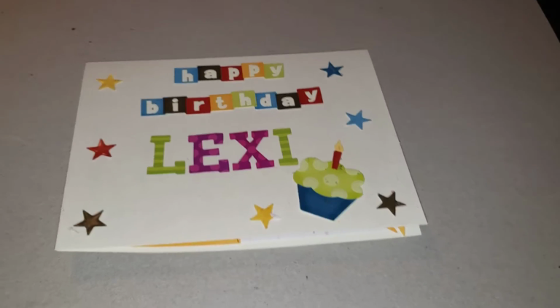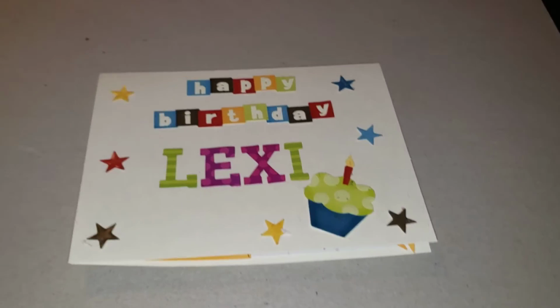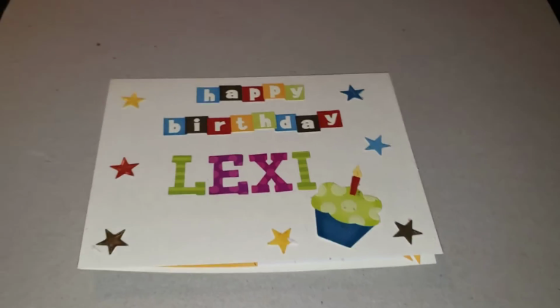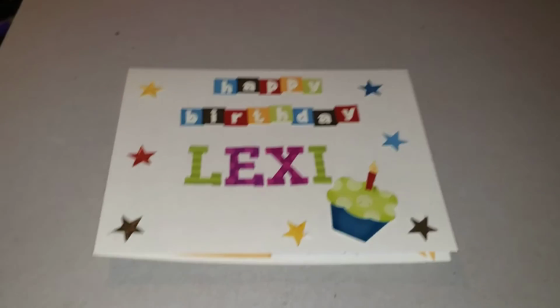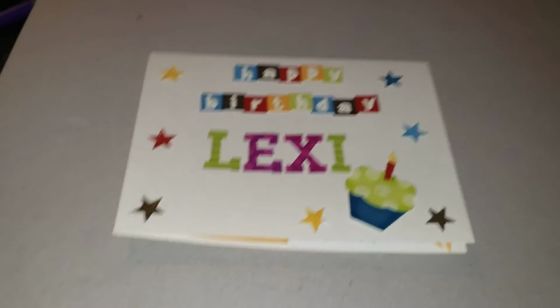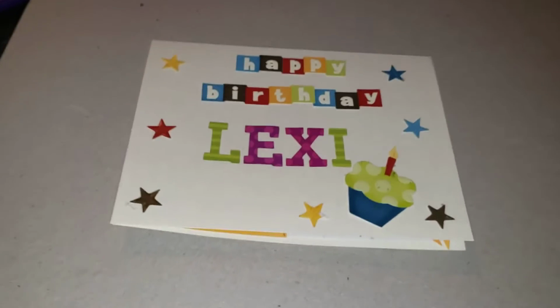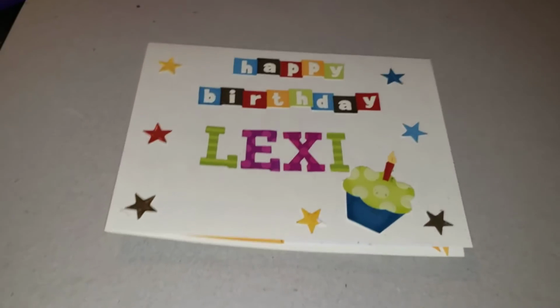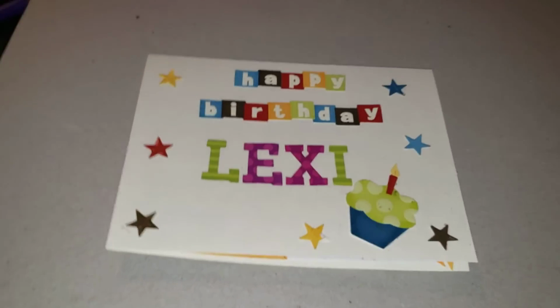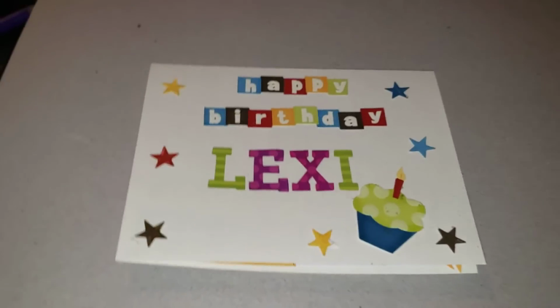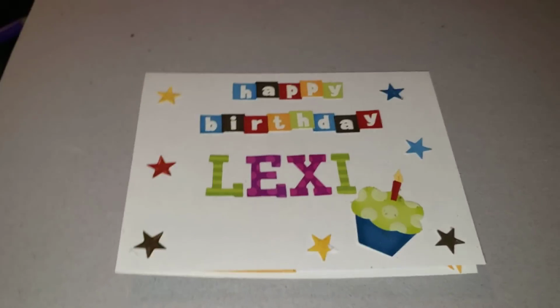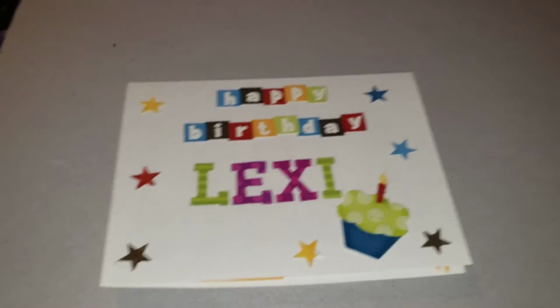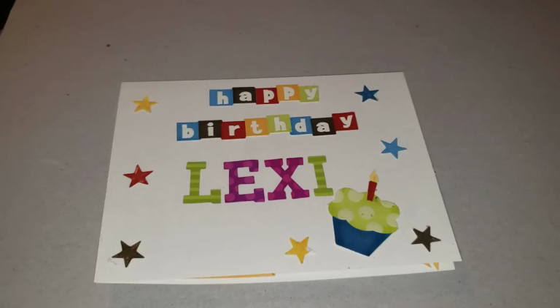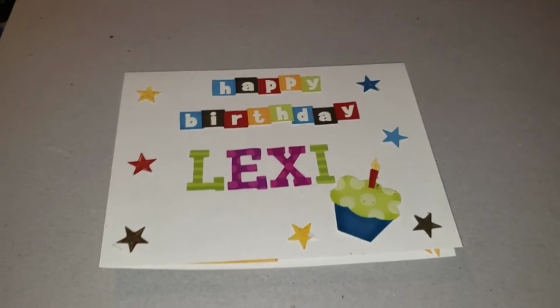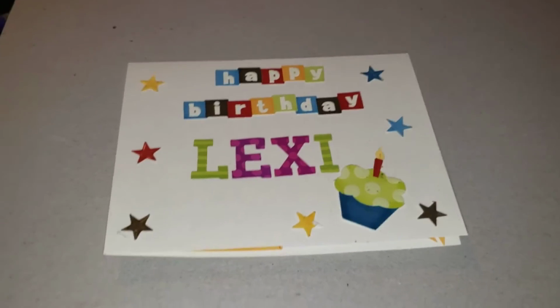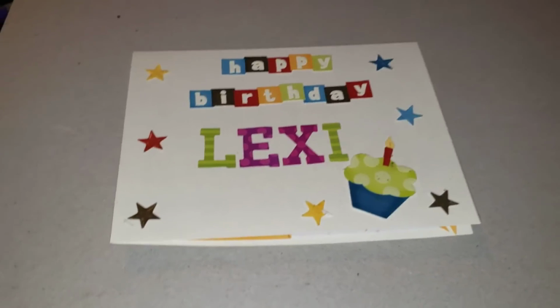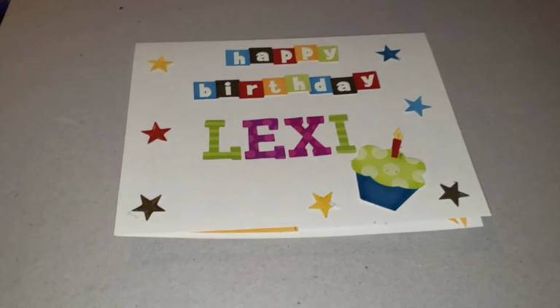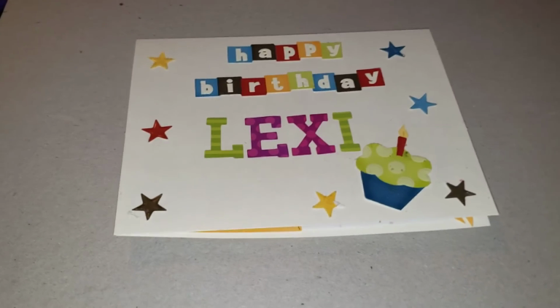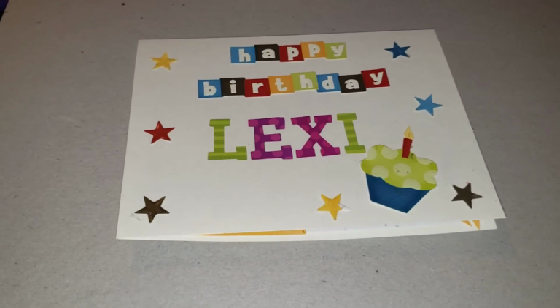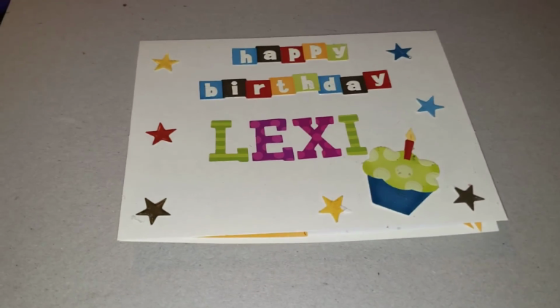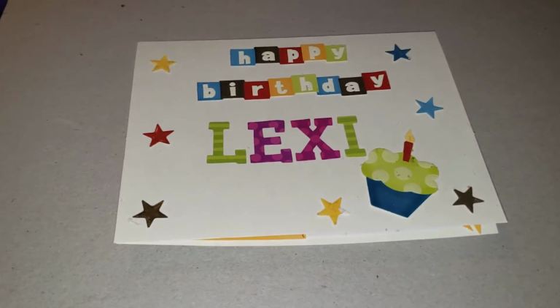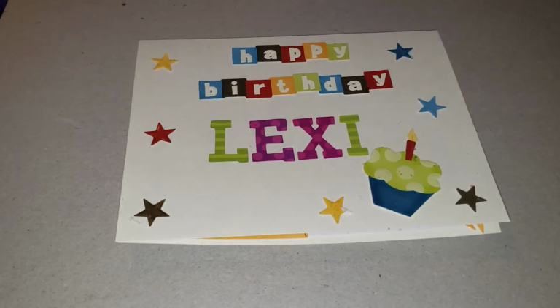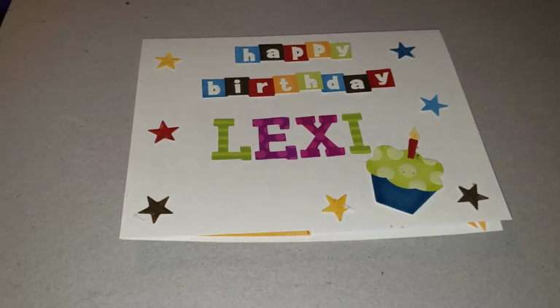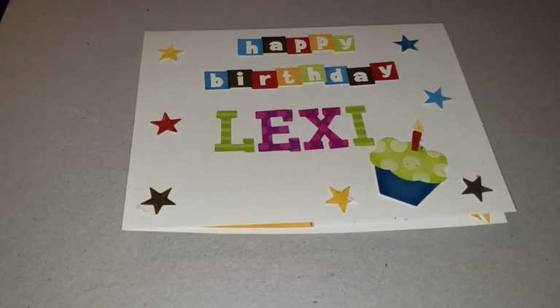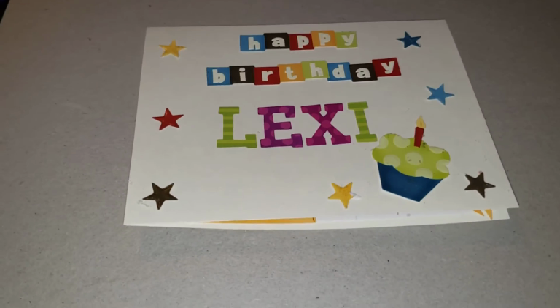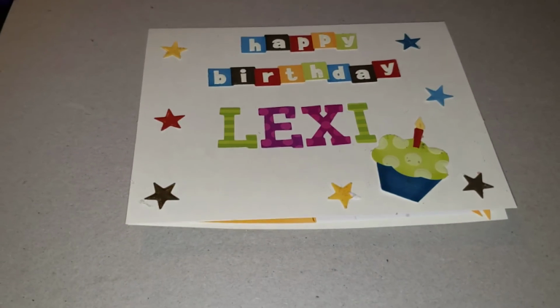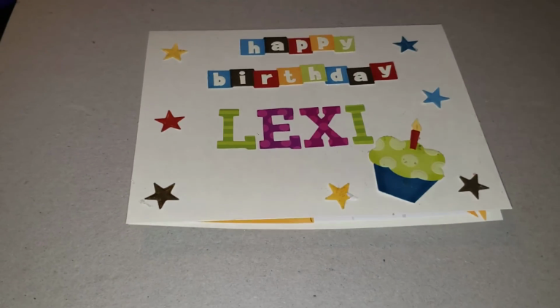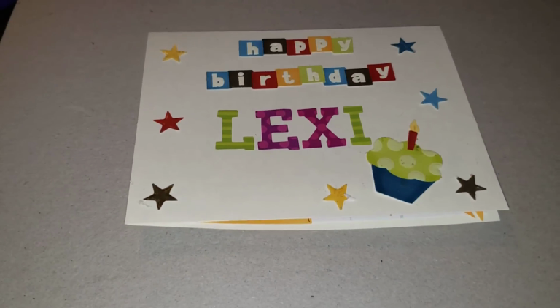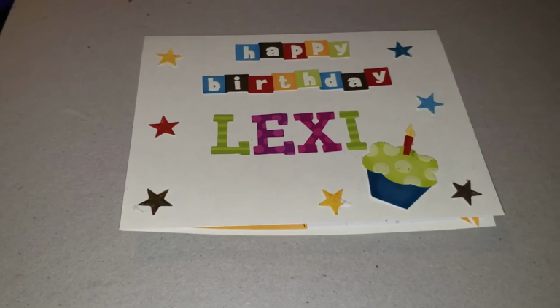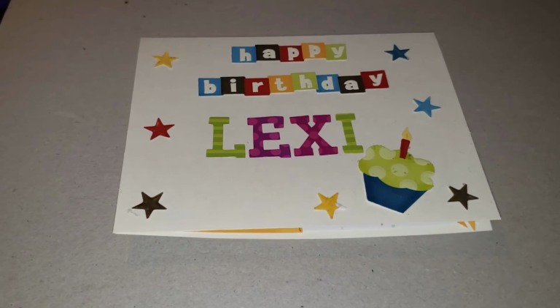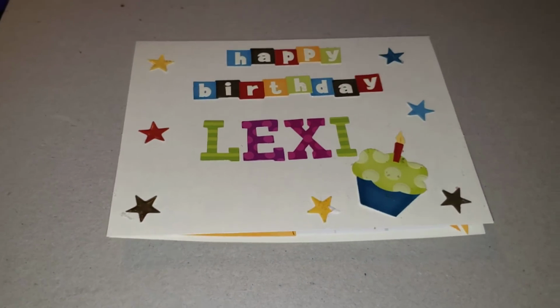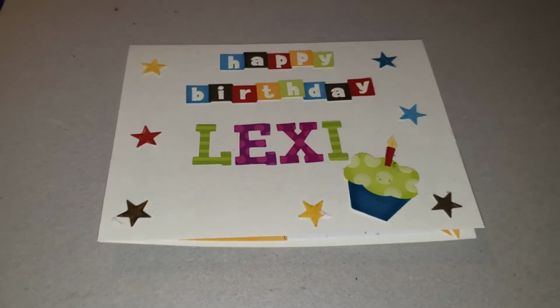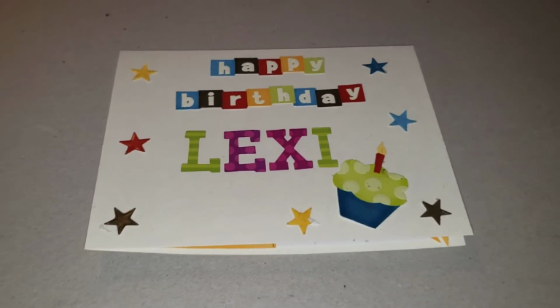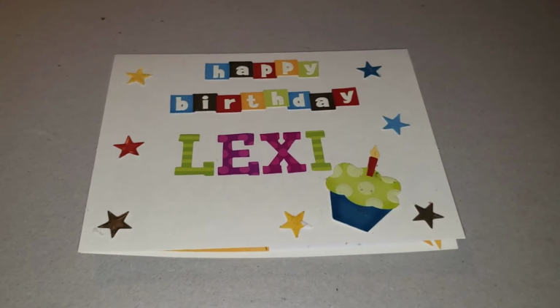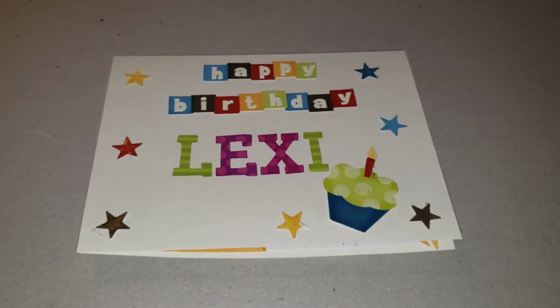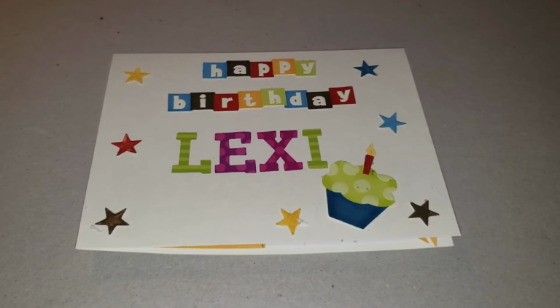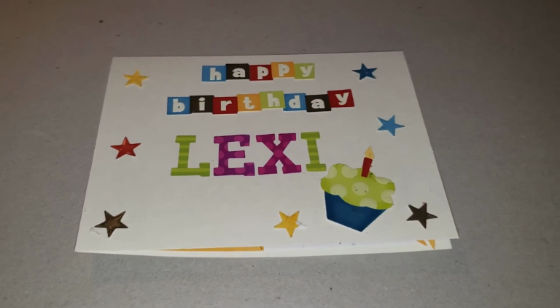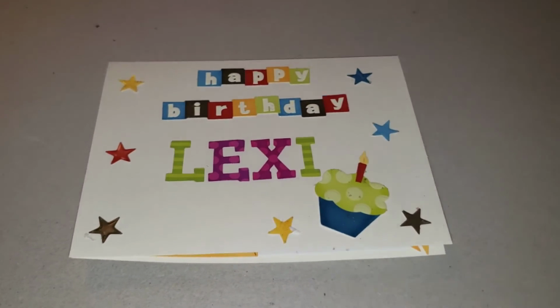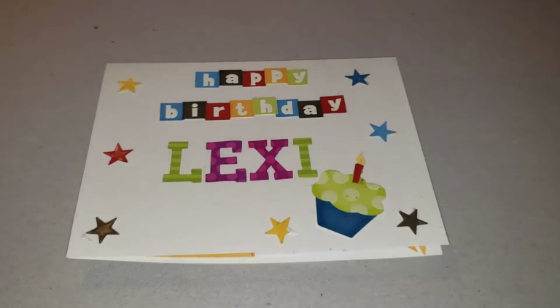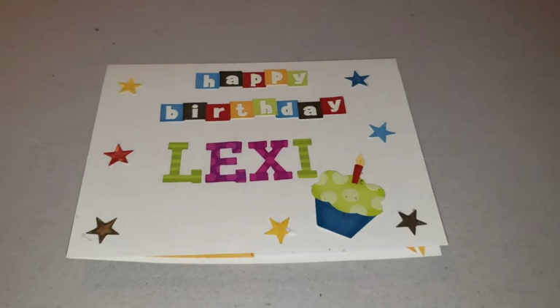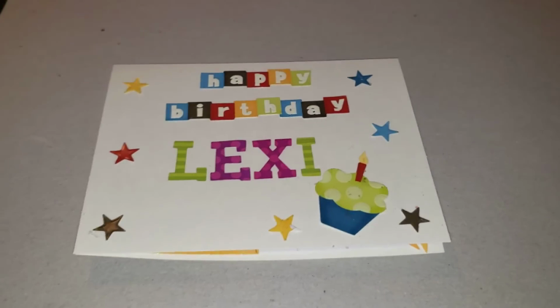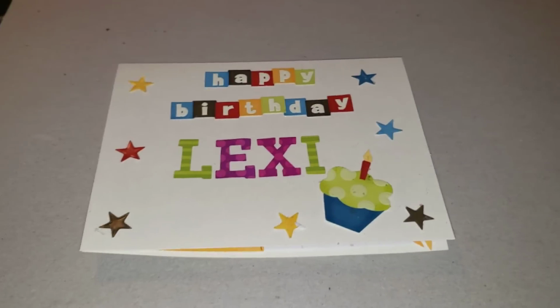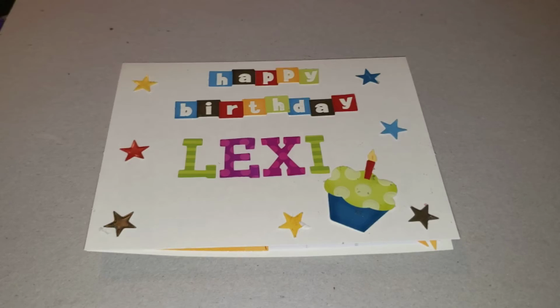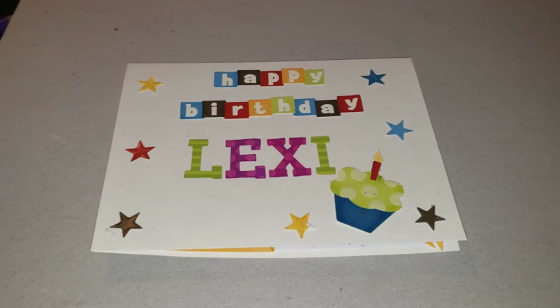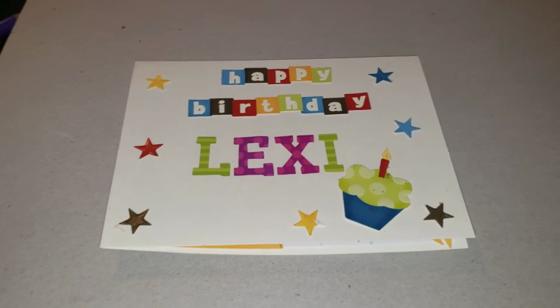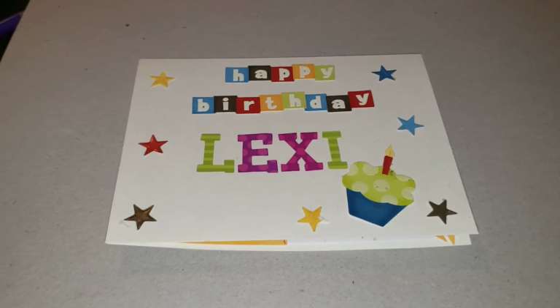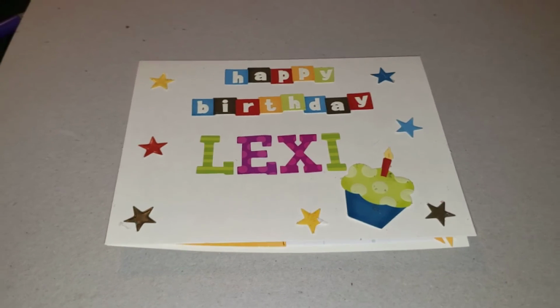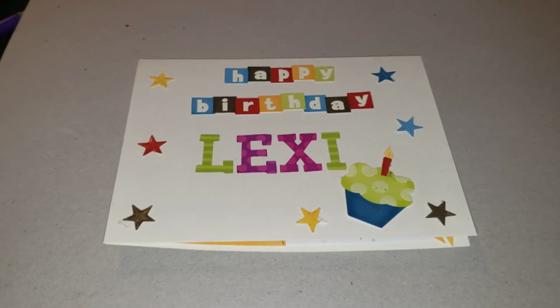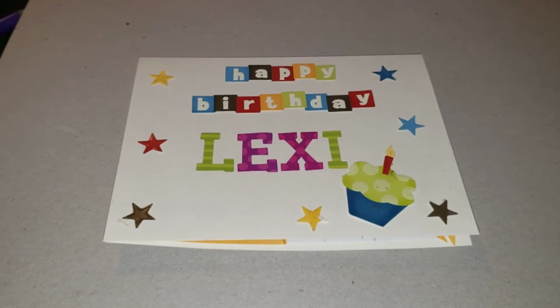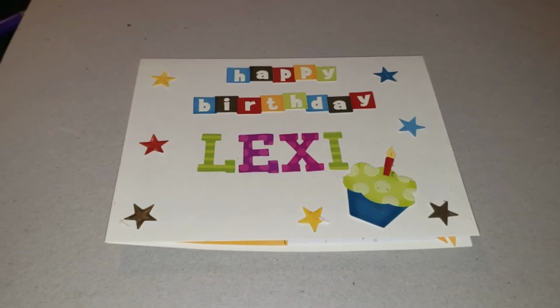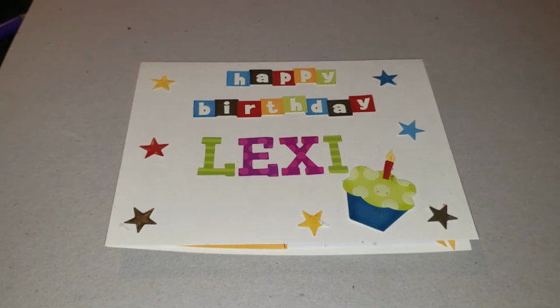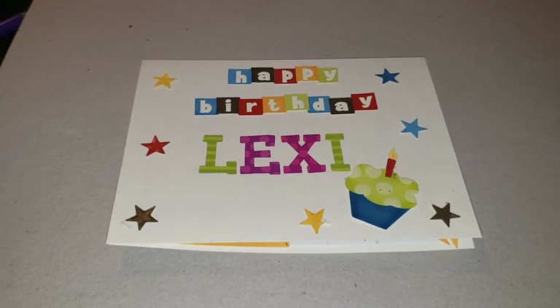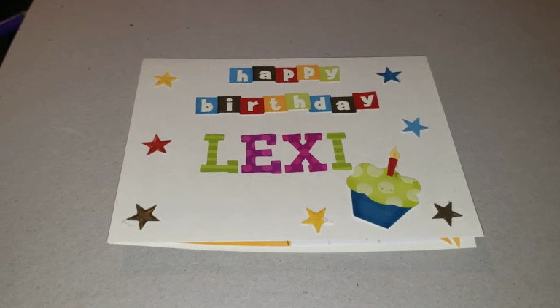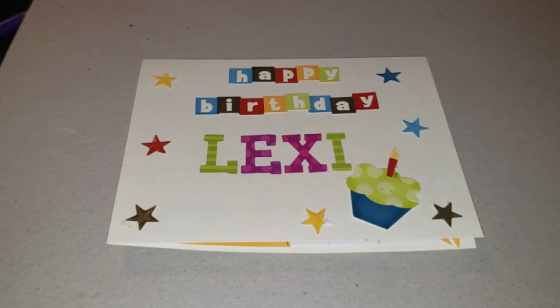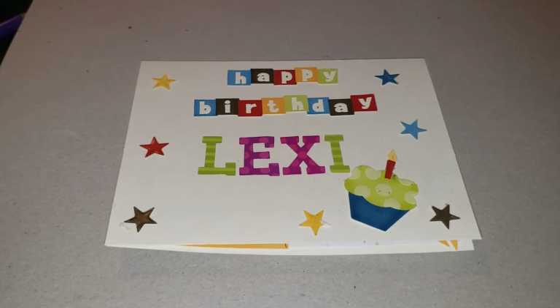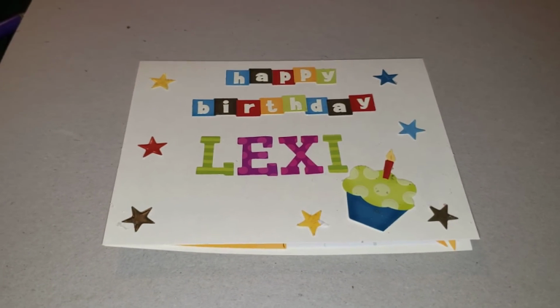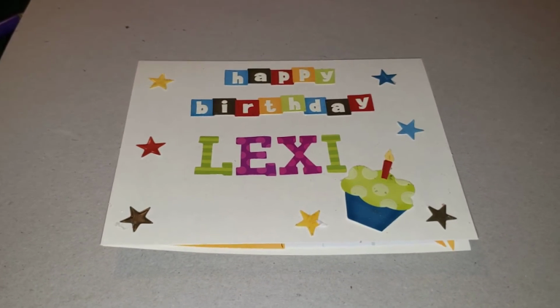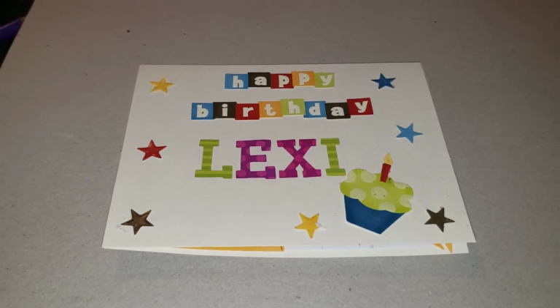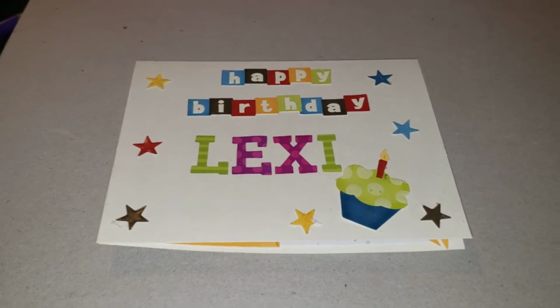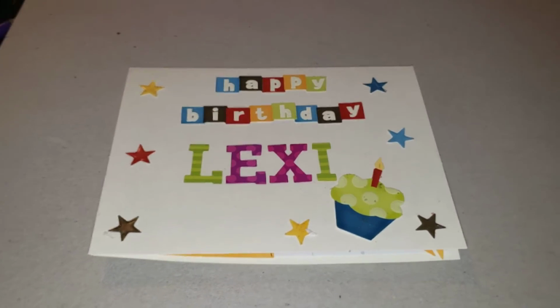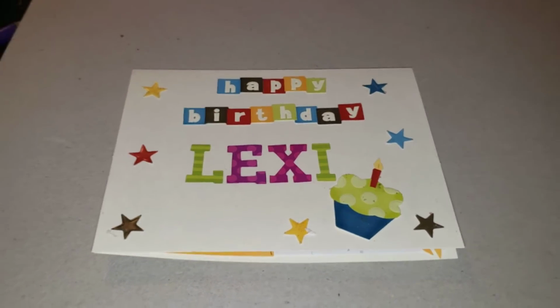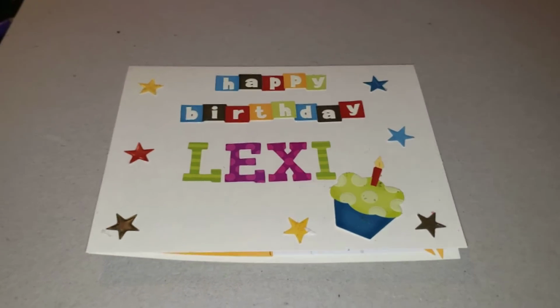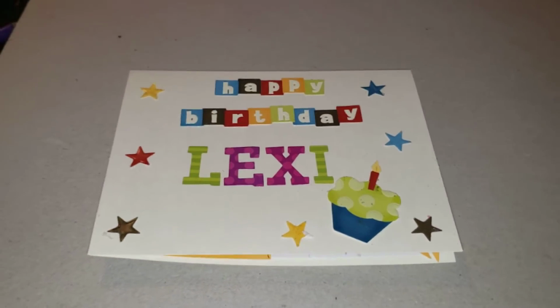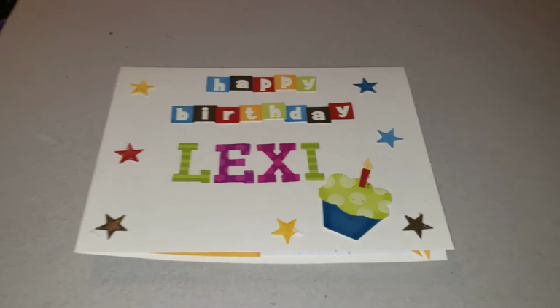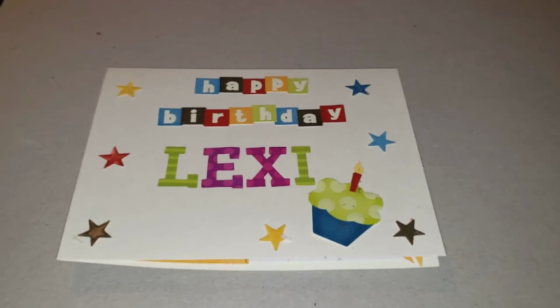She's having a birthday challenge for Lexus. She asked me that you make two birthday cards, one addressed to Lexus.